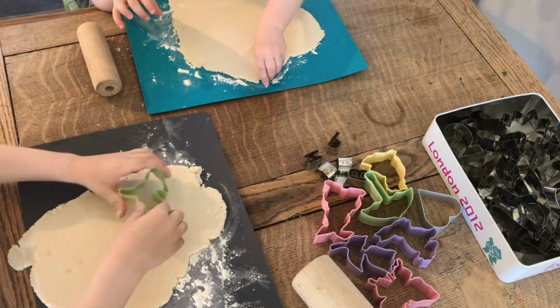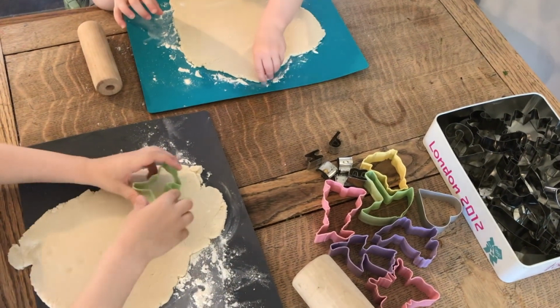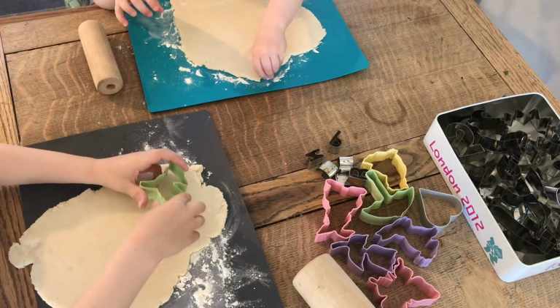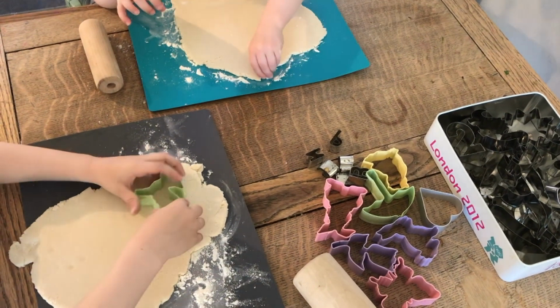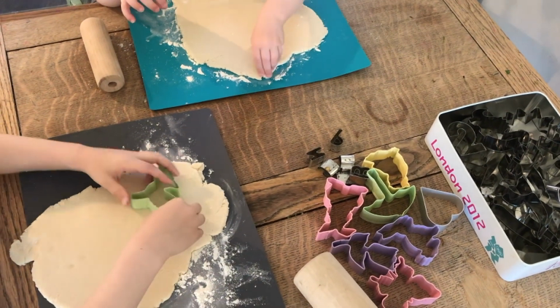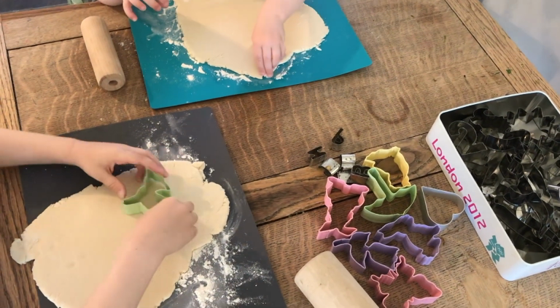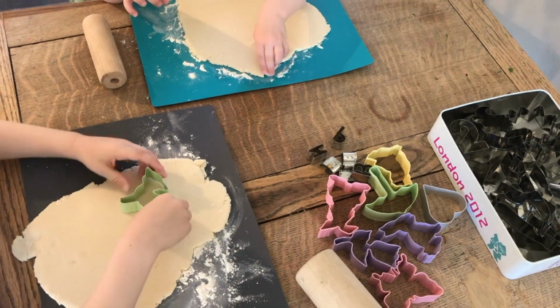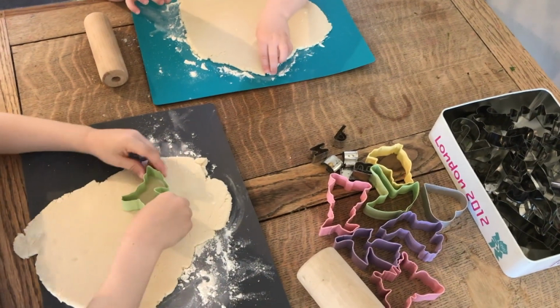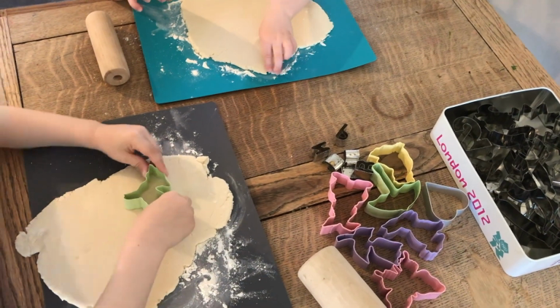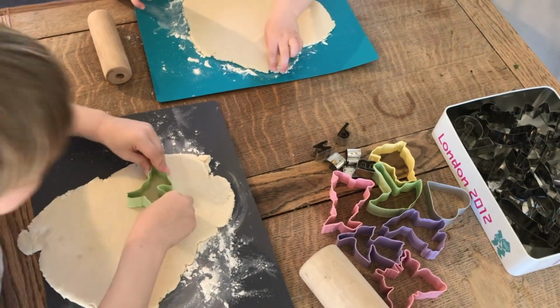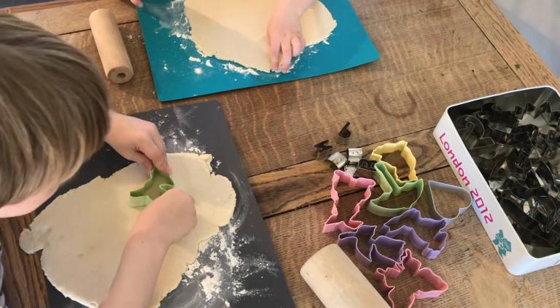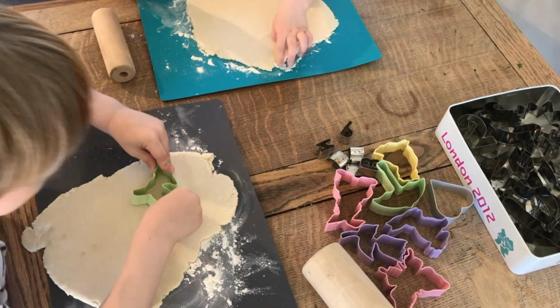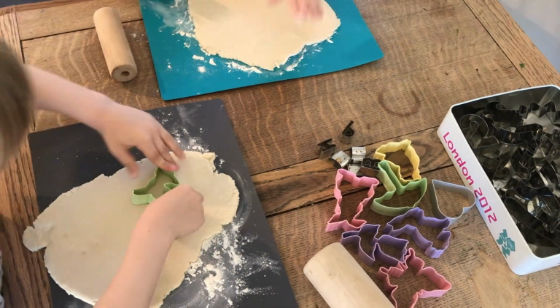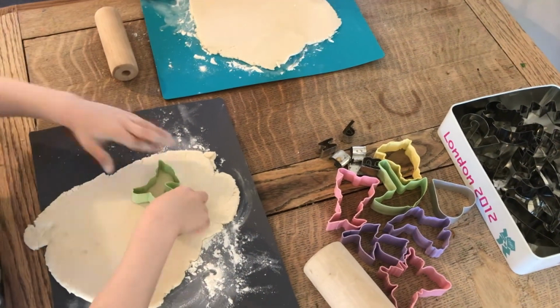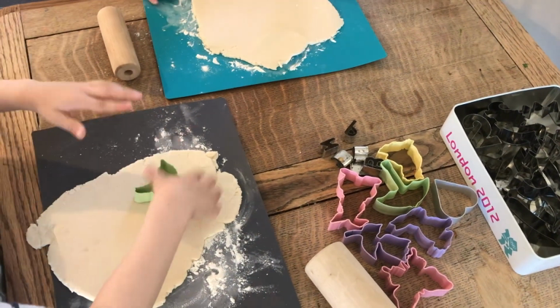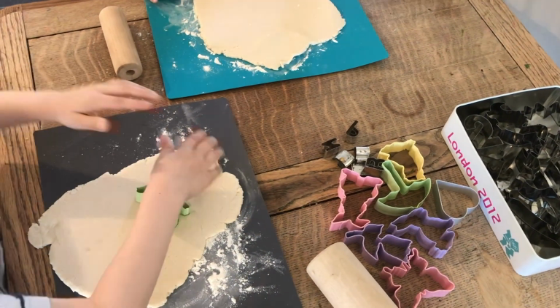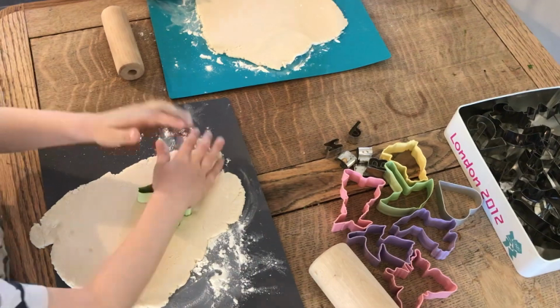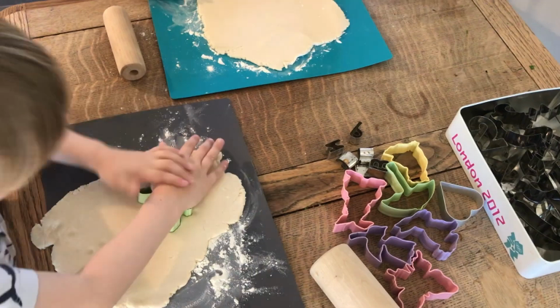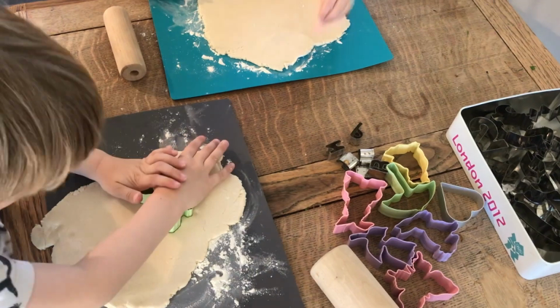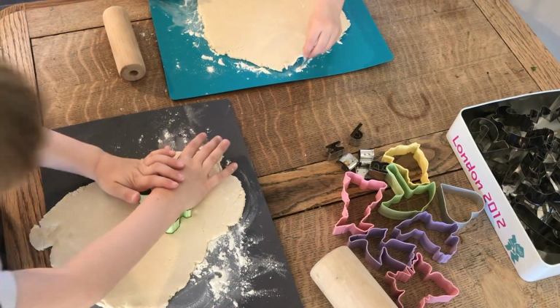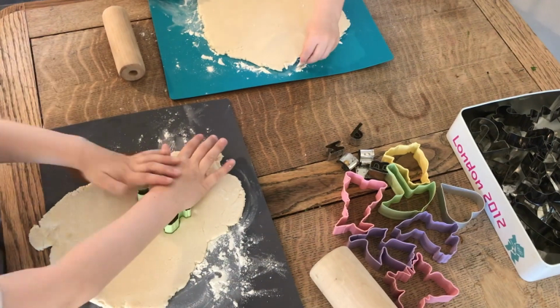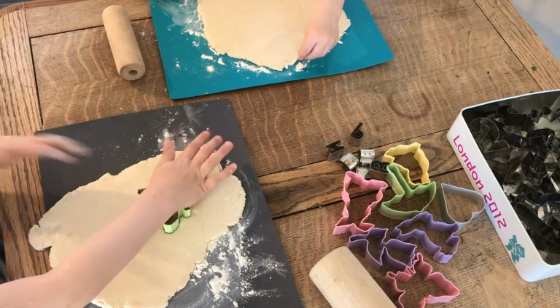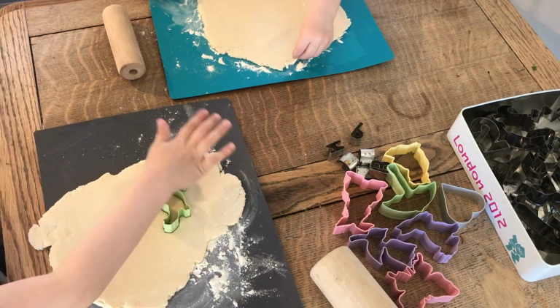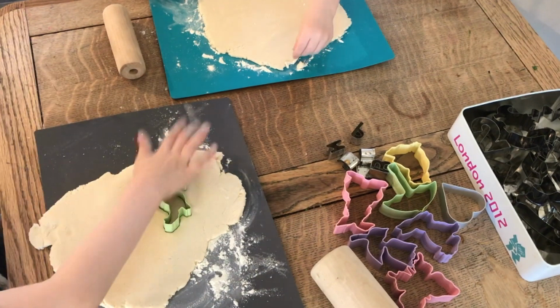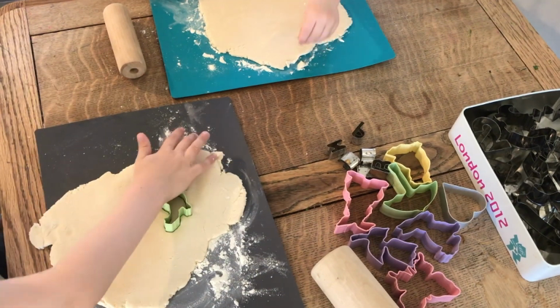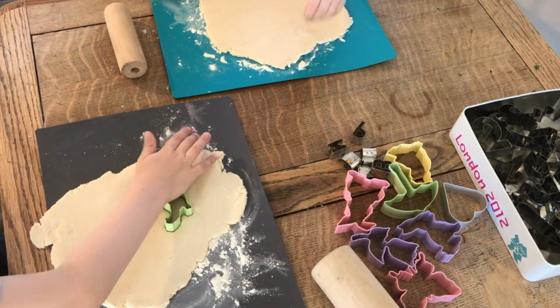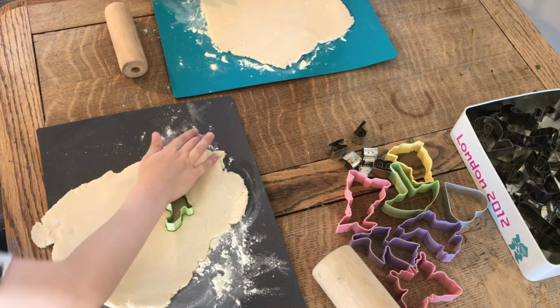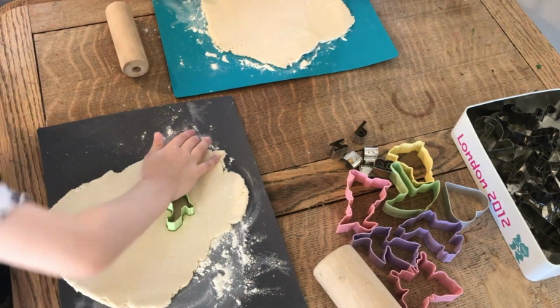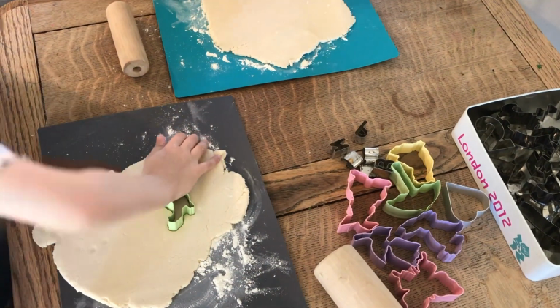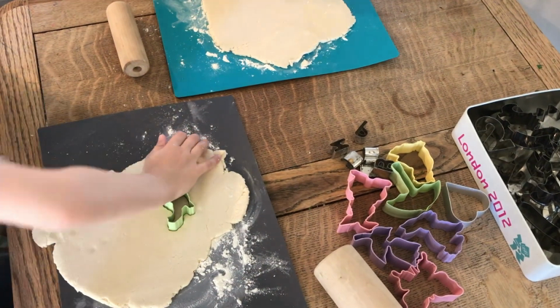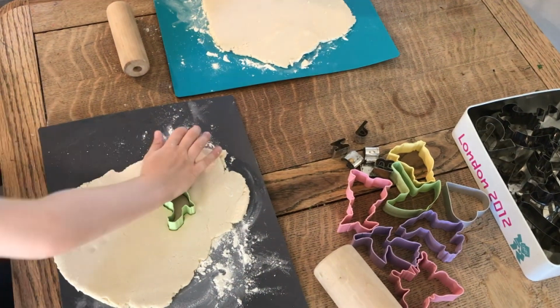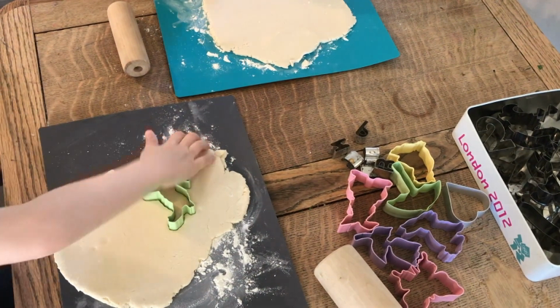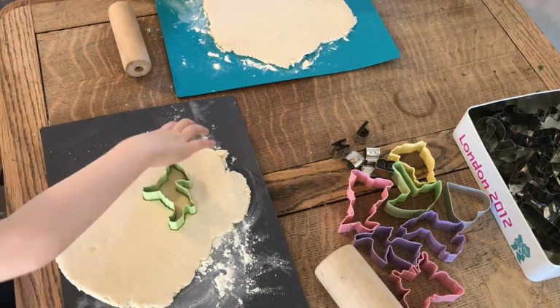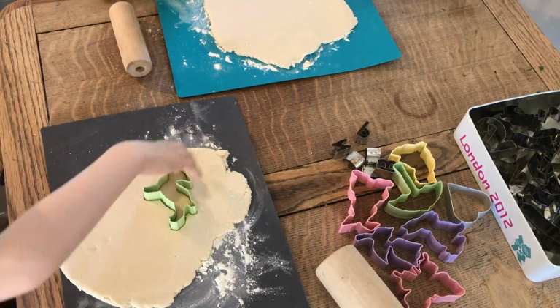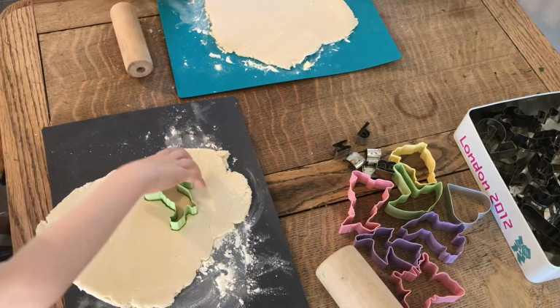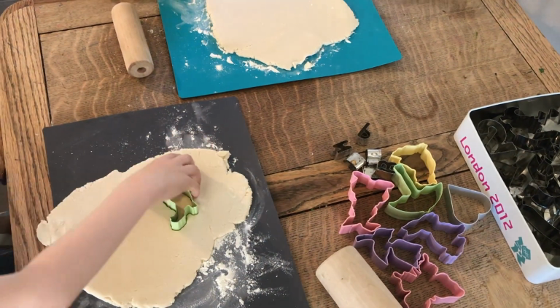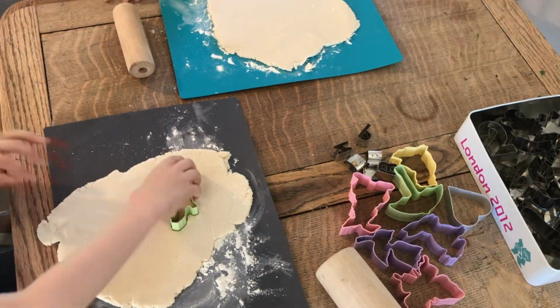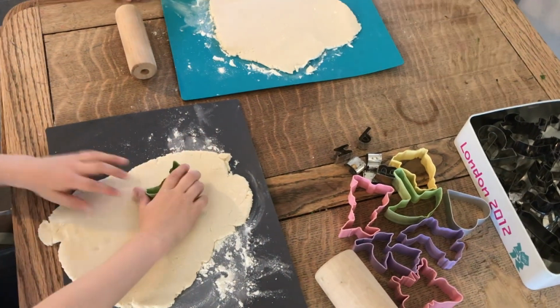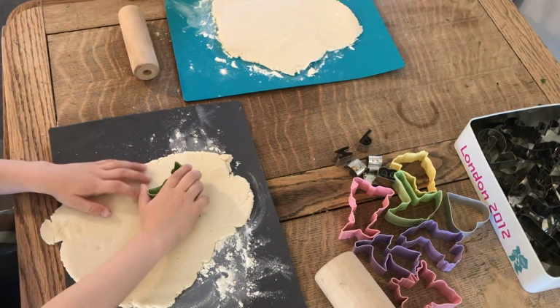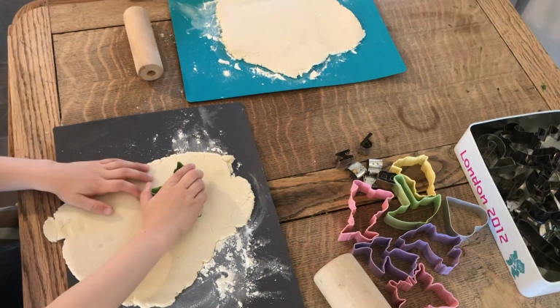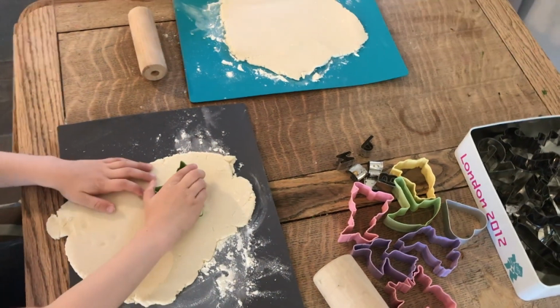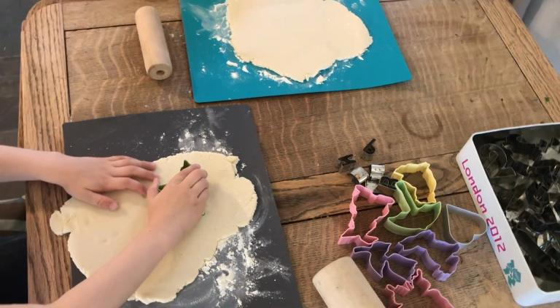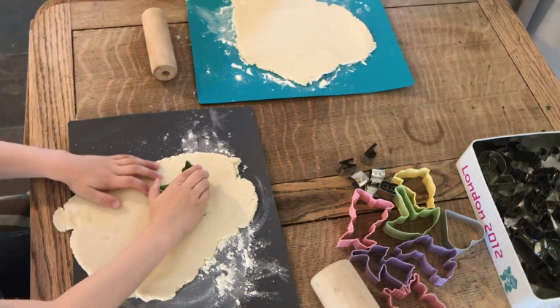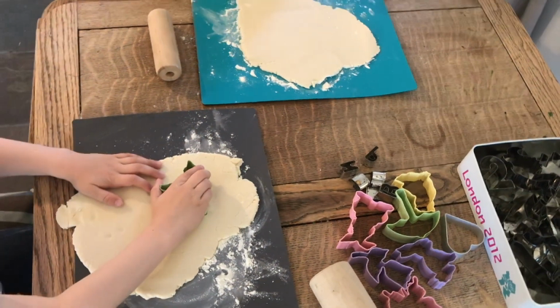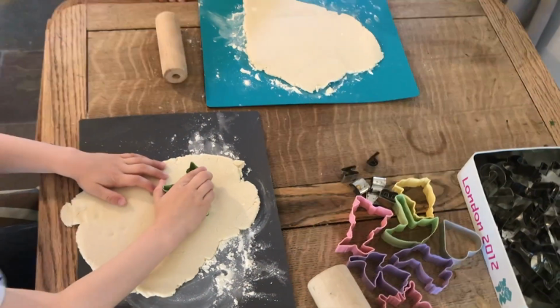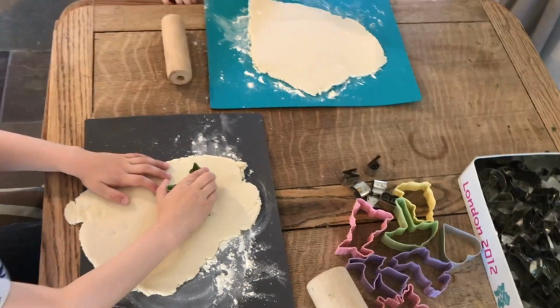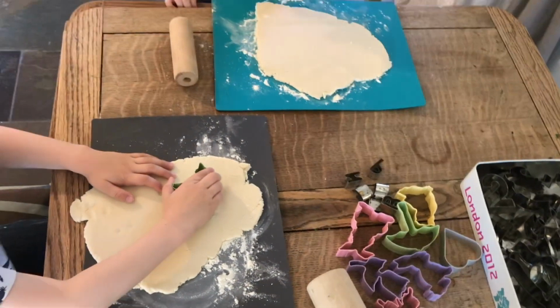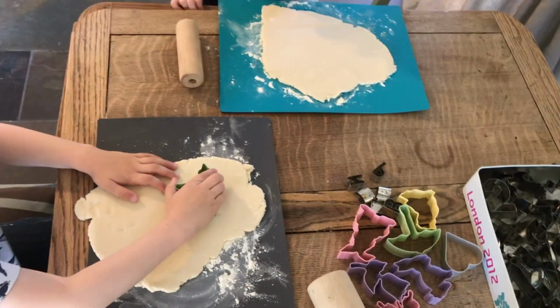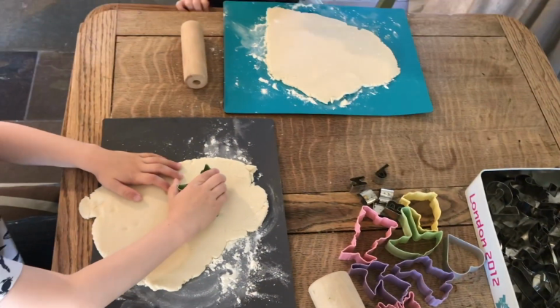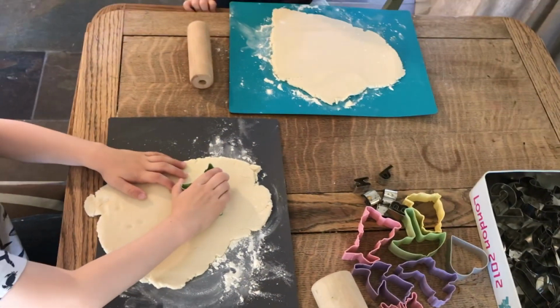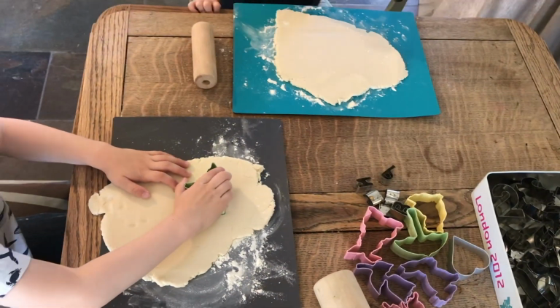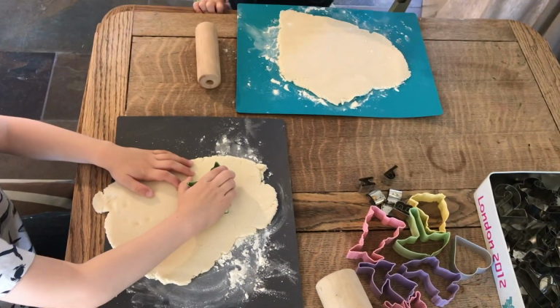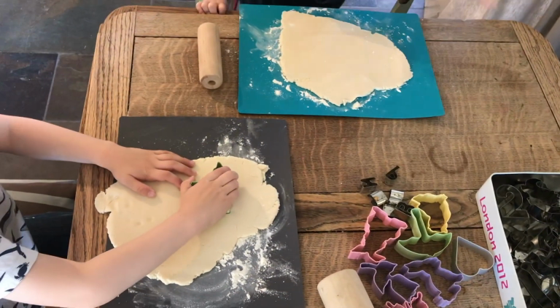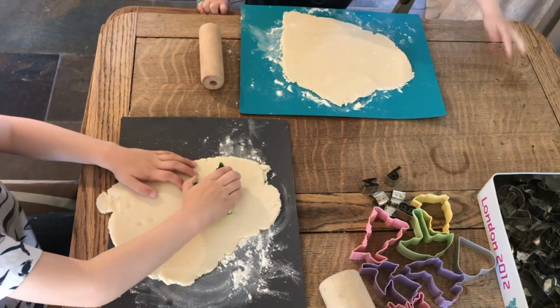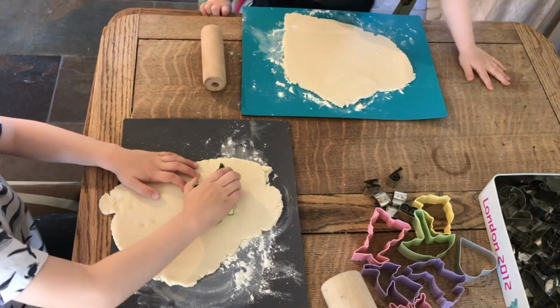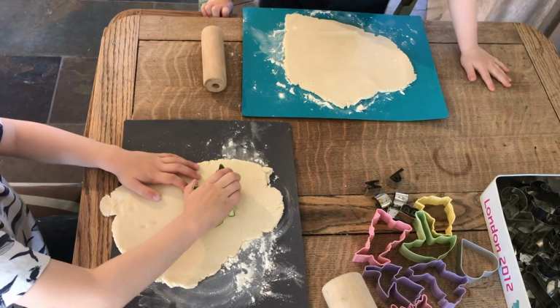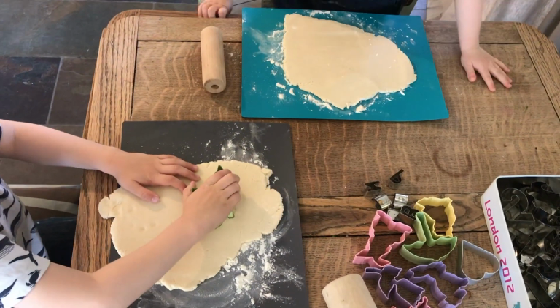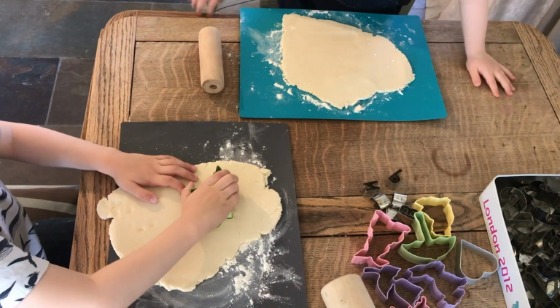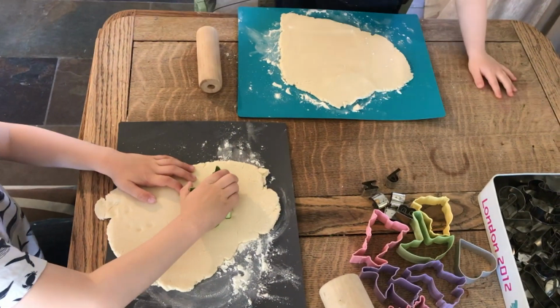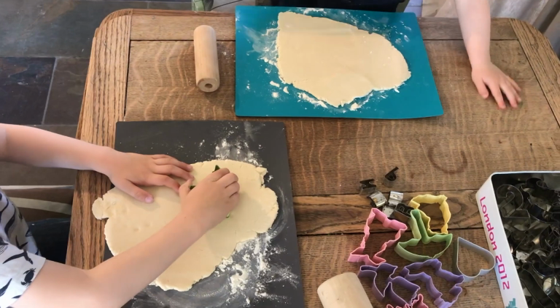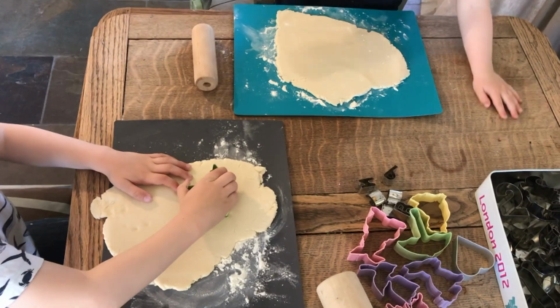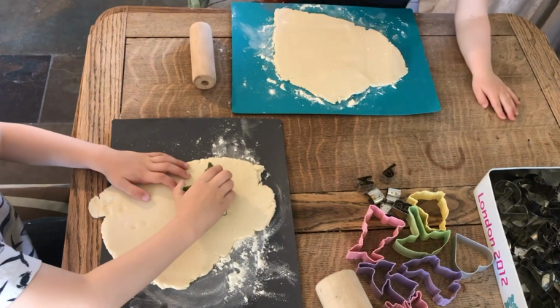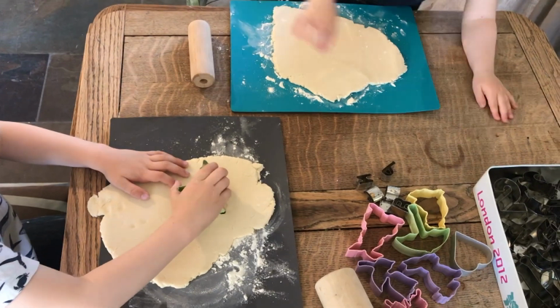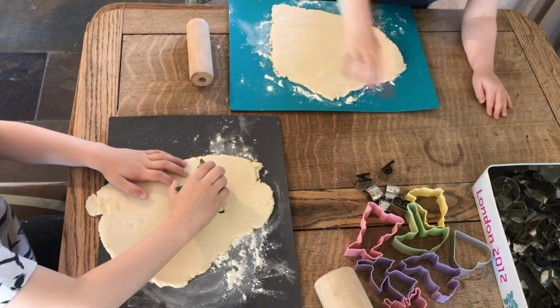We're using some spring shape cutters because we've been learning all about spring in our homeschooling projects the last couple of weeks.